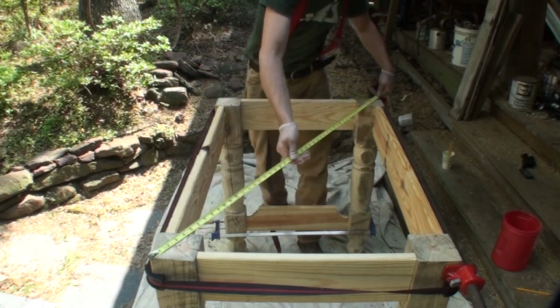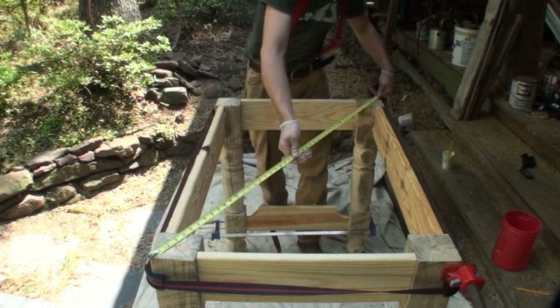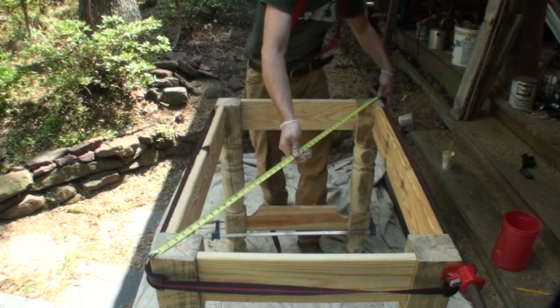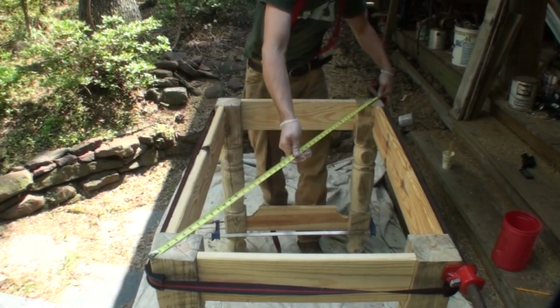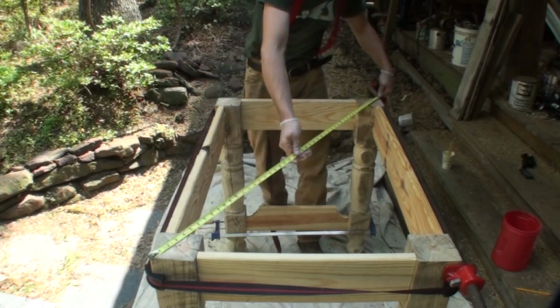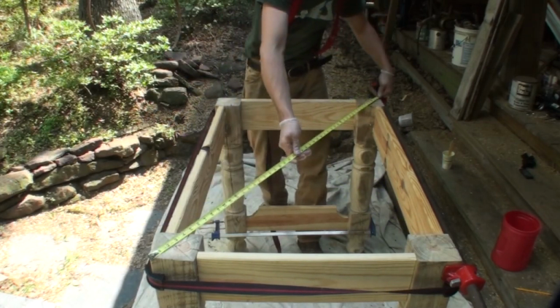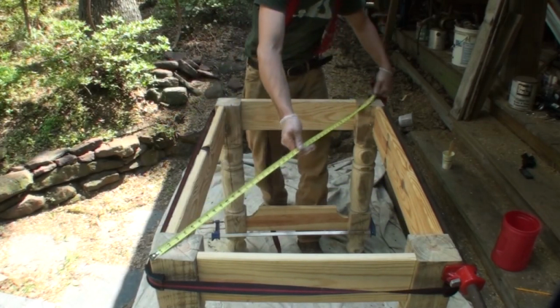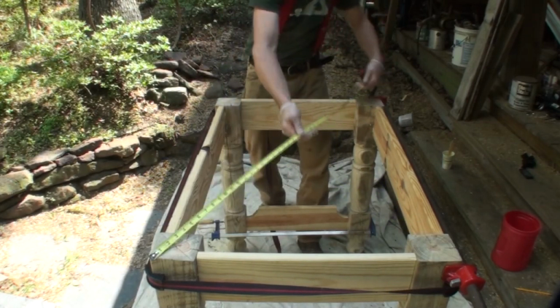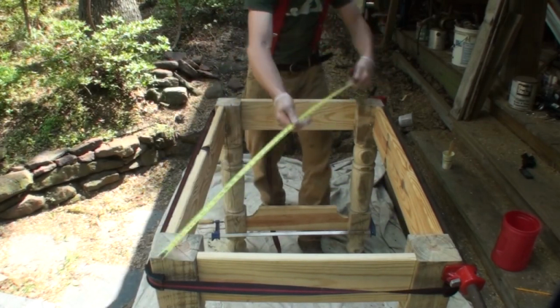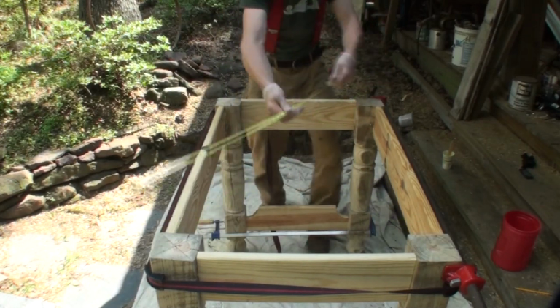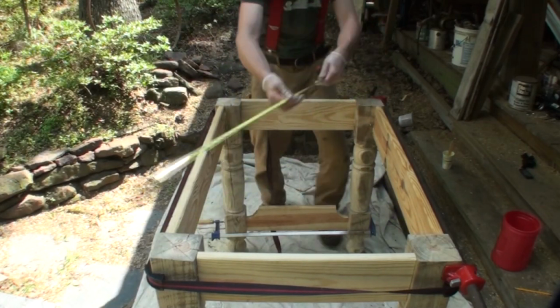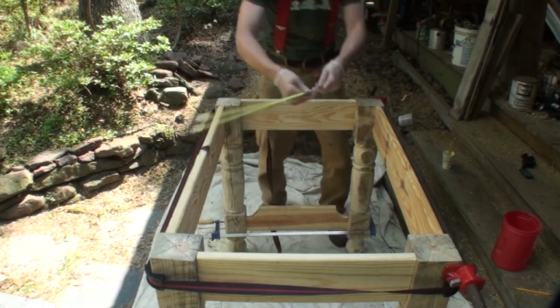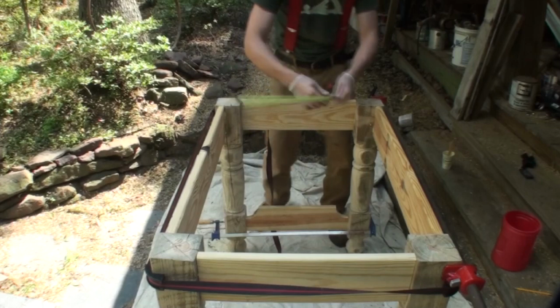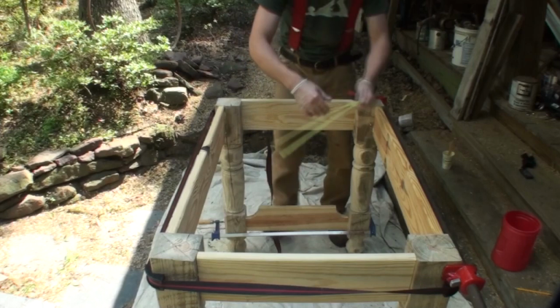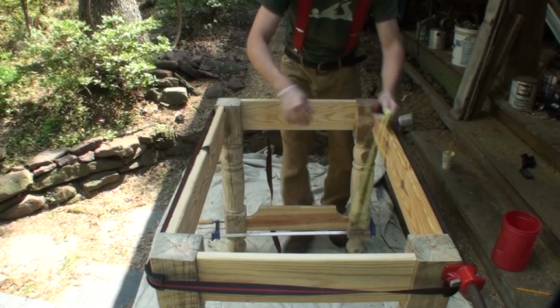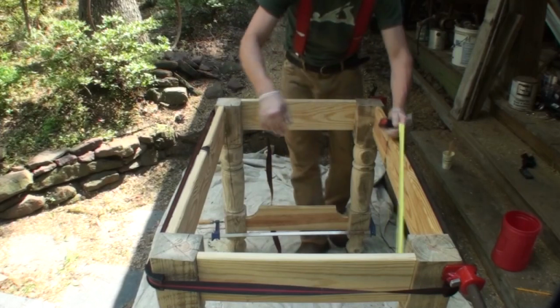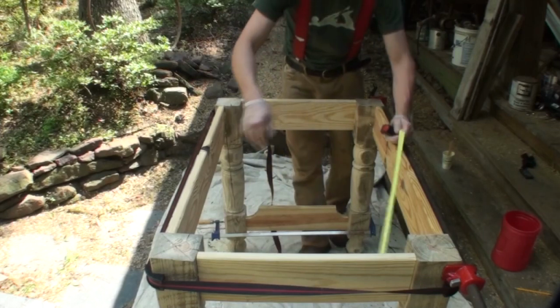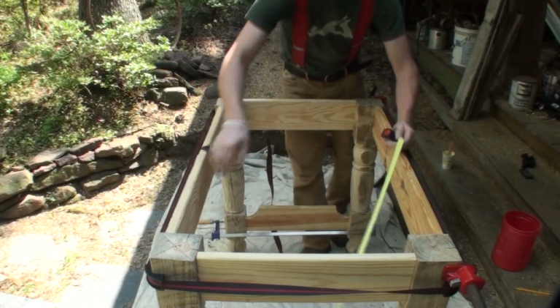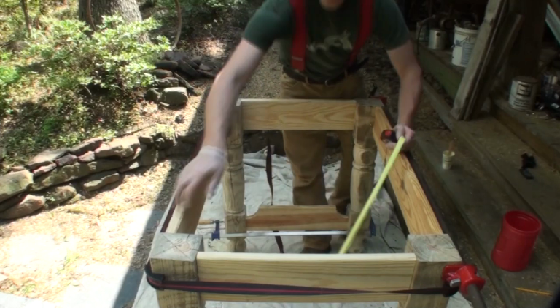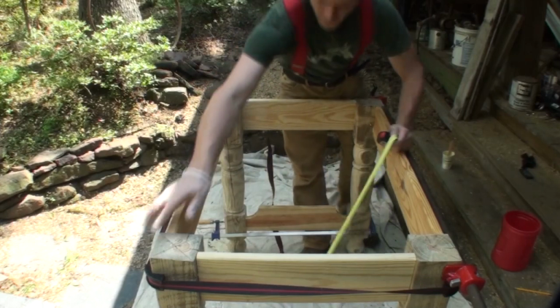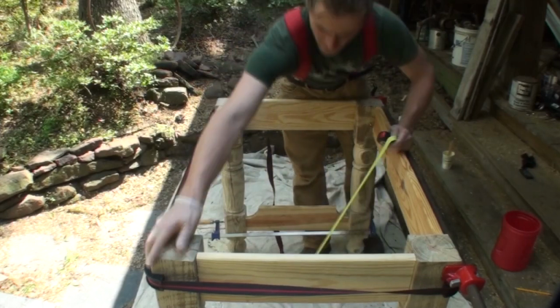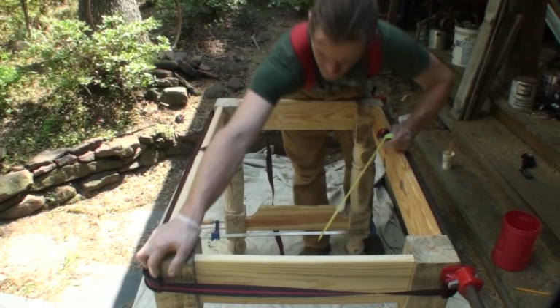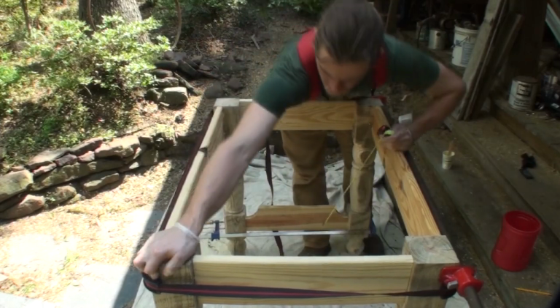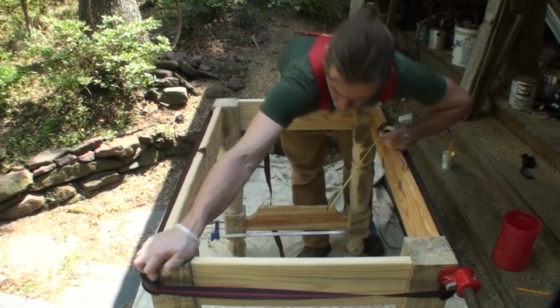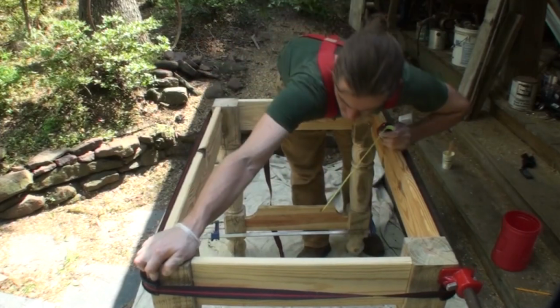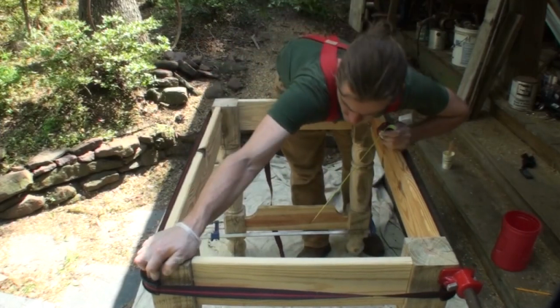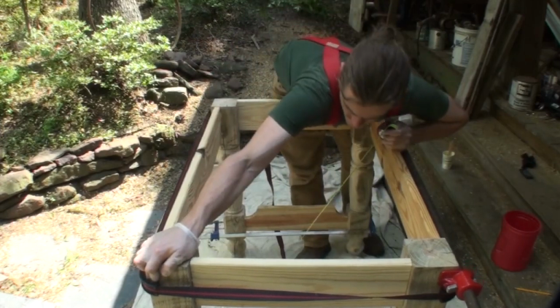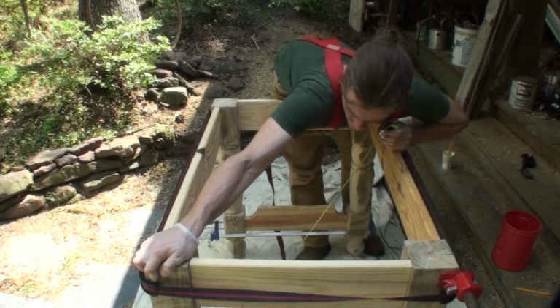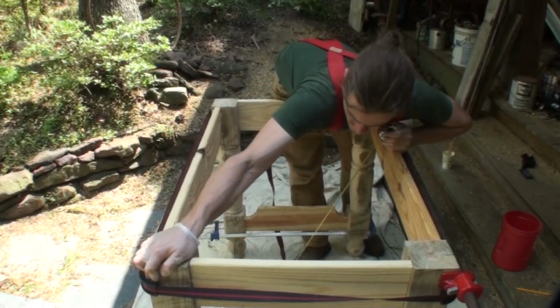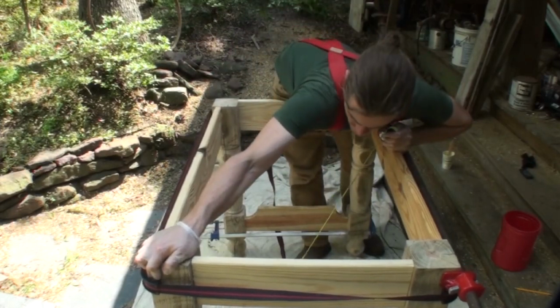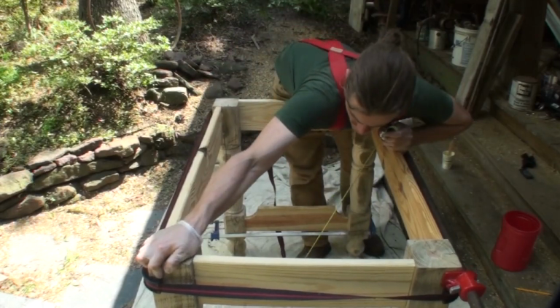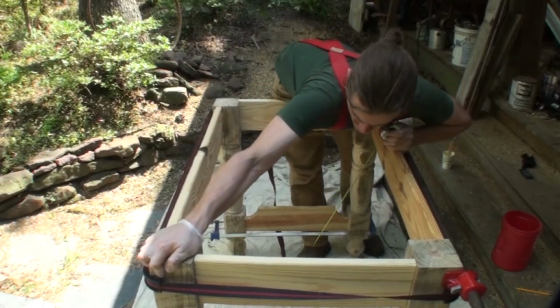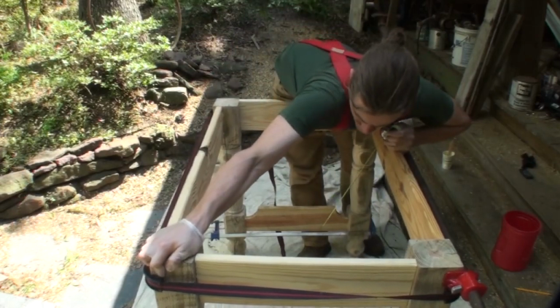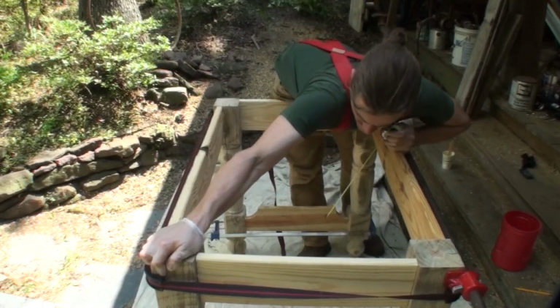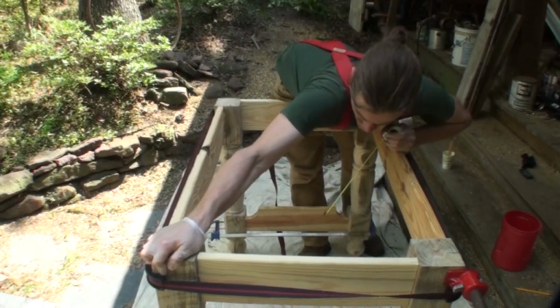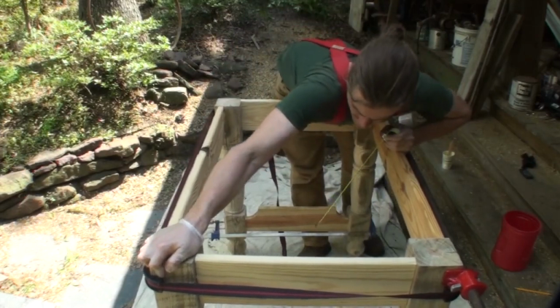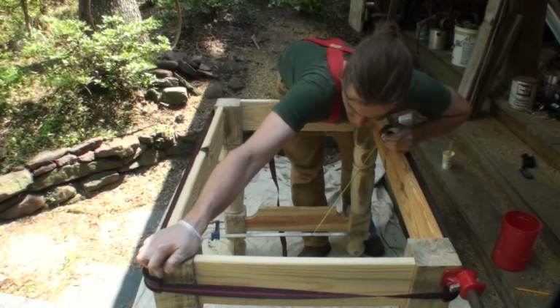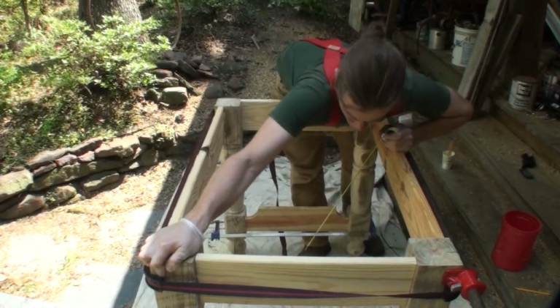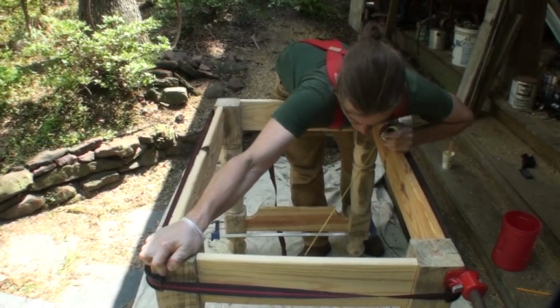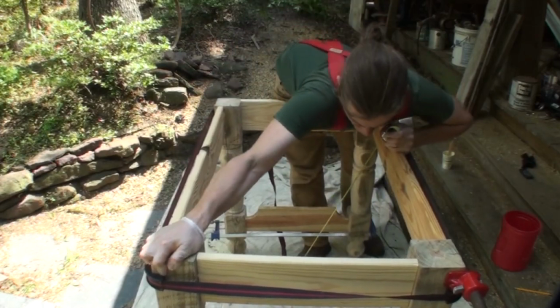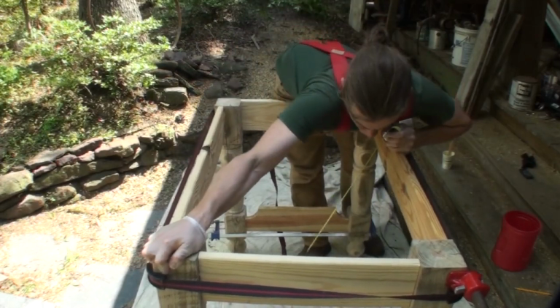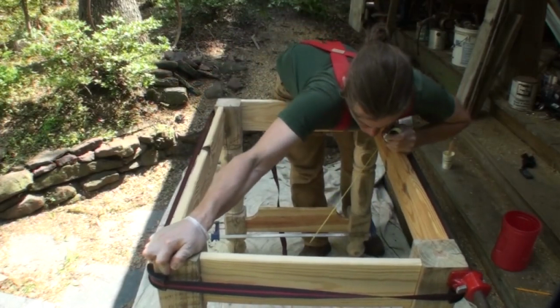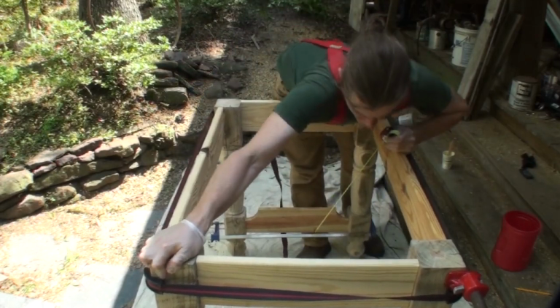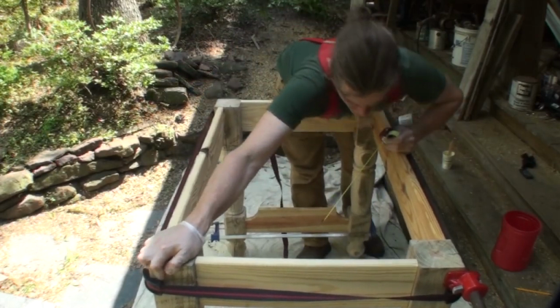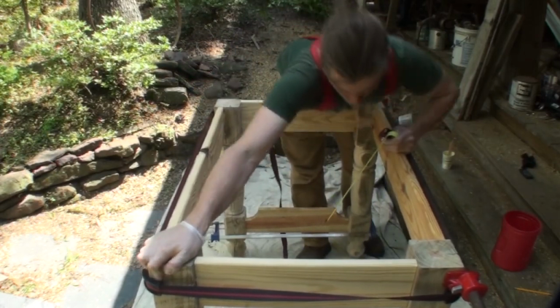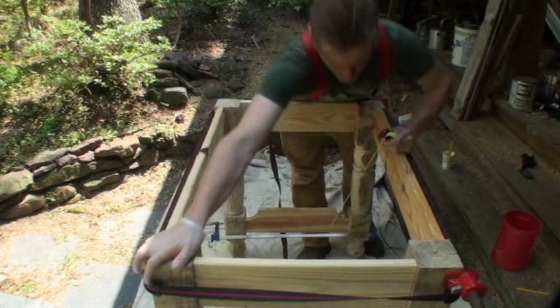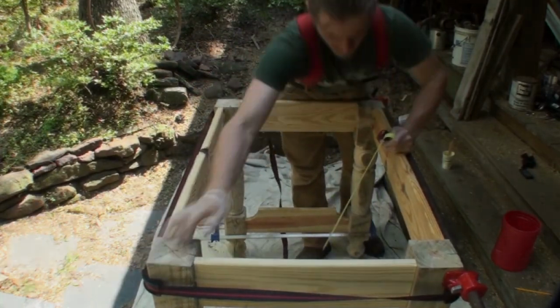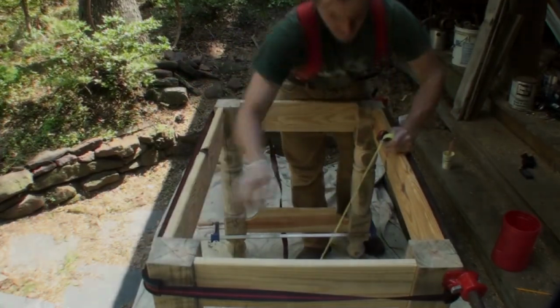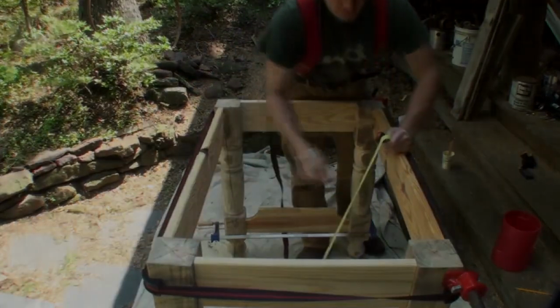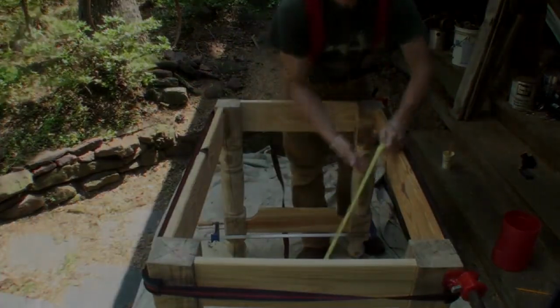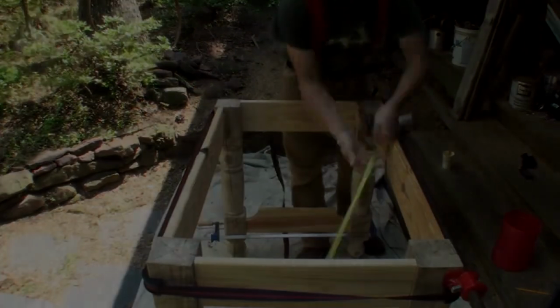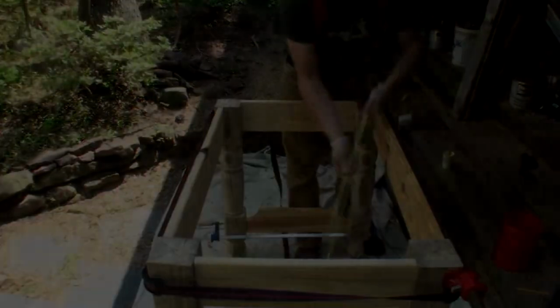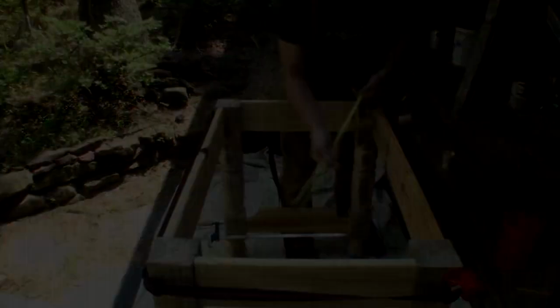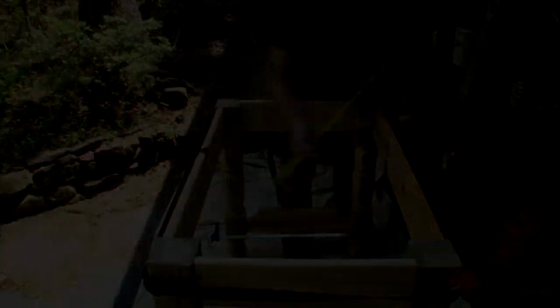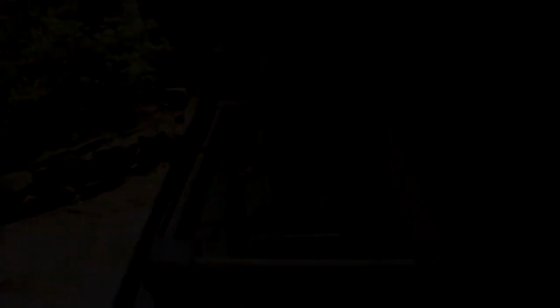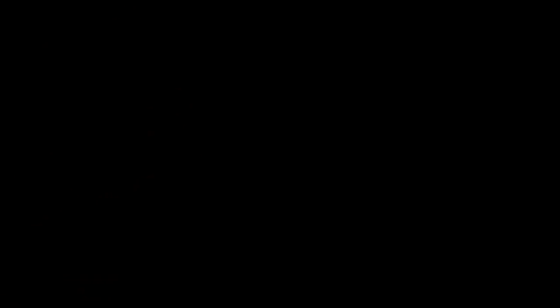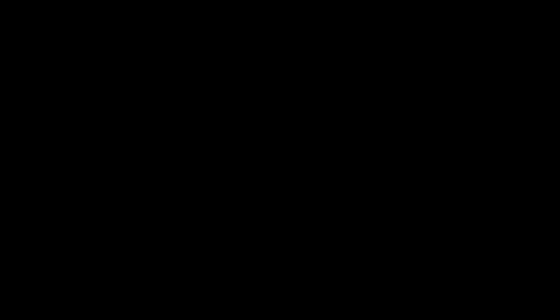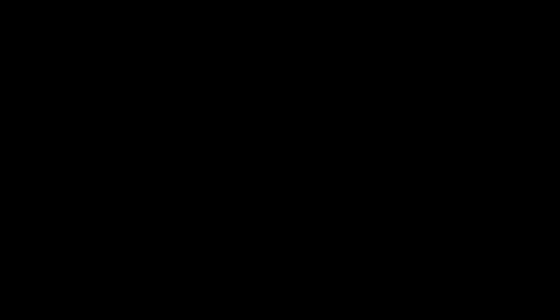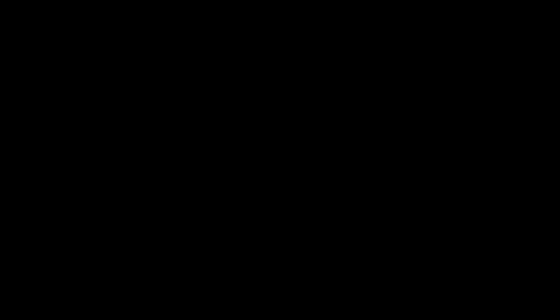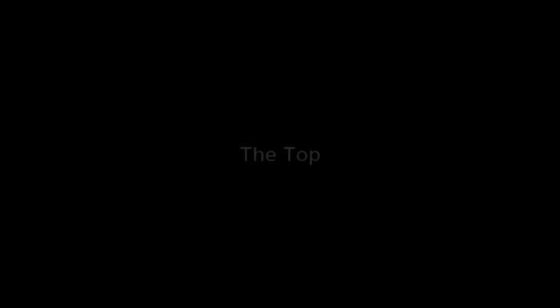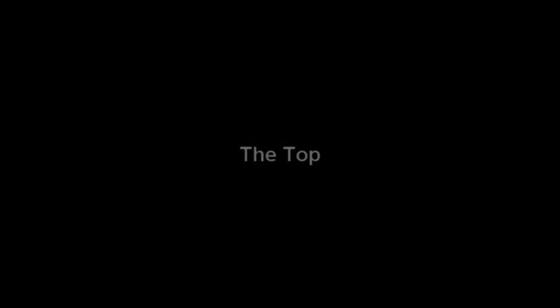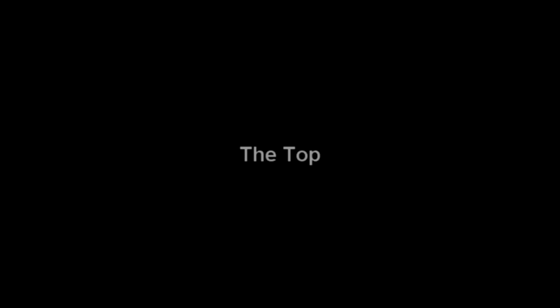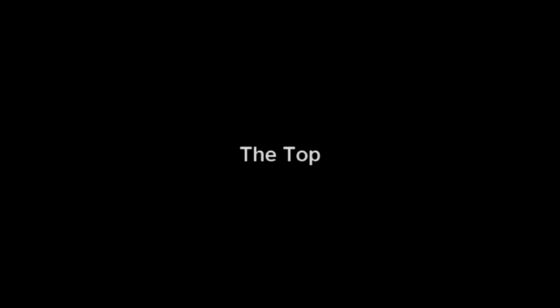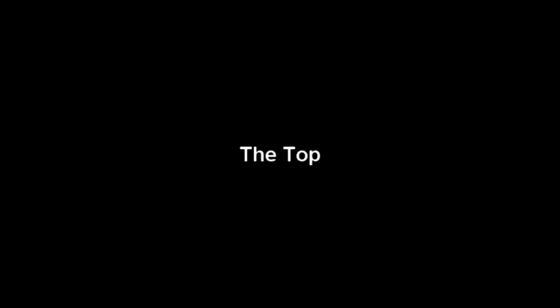To make sure the piece is square you can measure from corner to corner — it should be equal — and if it's not you just shift it in either direction until it is.